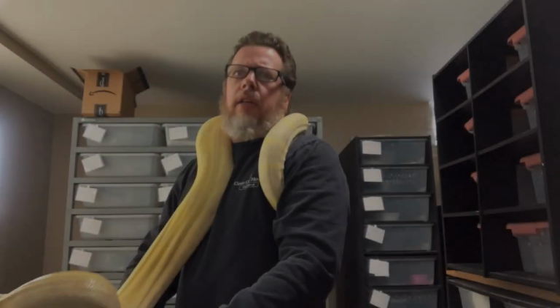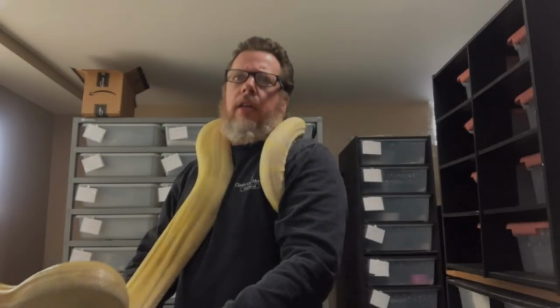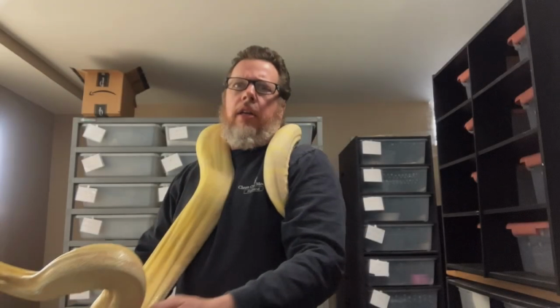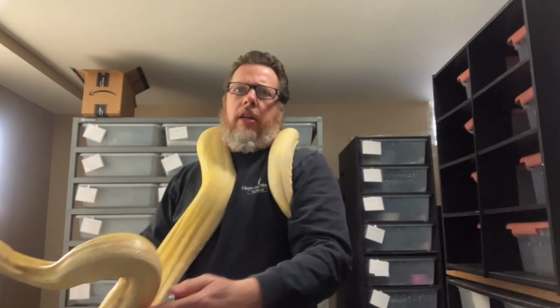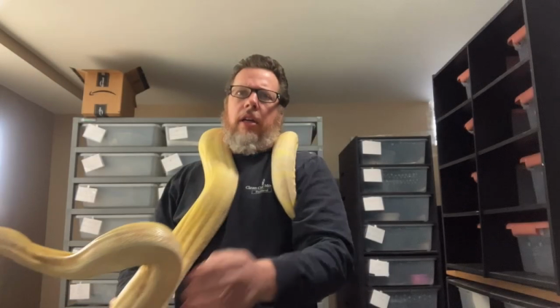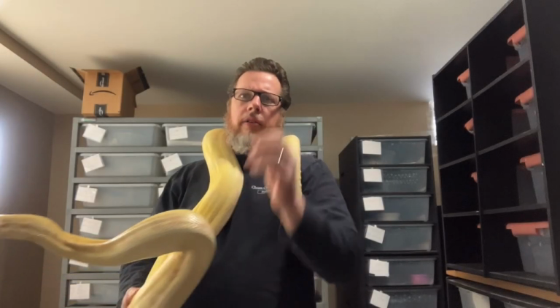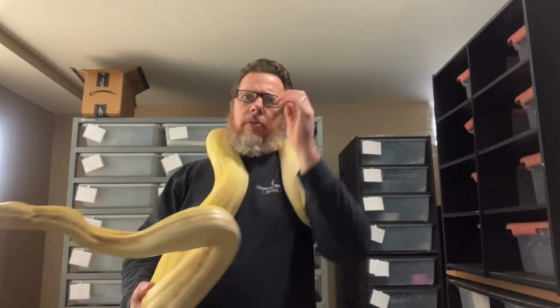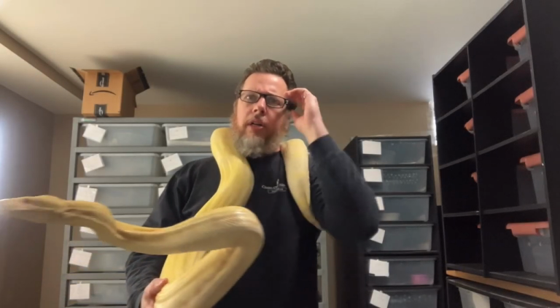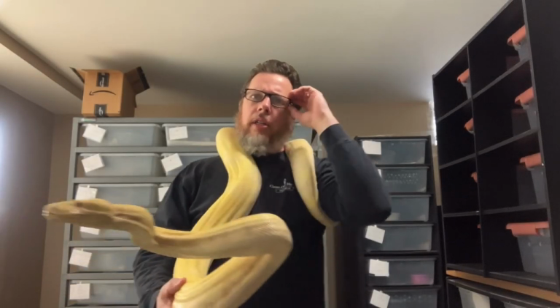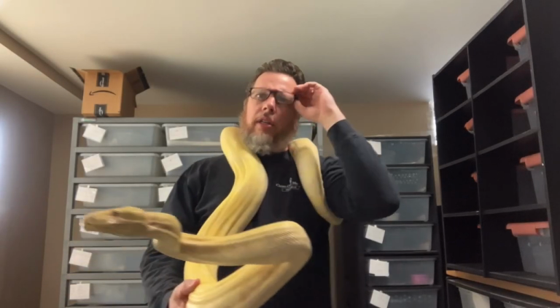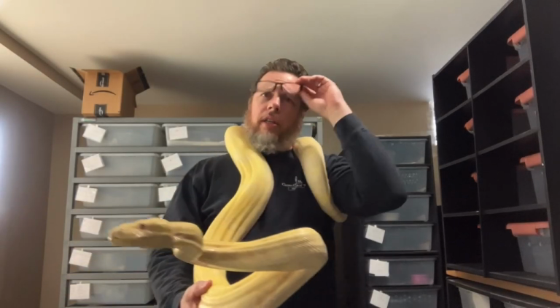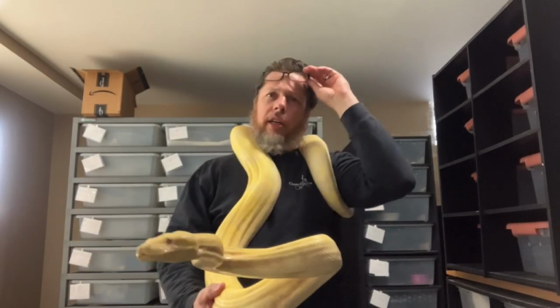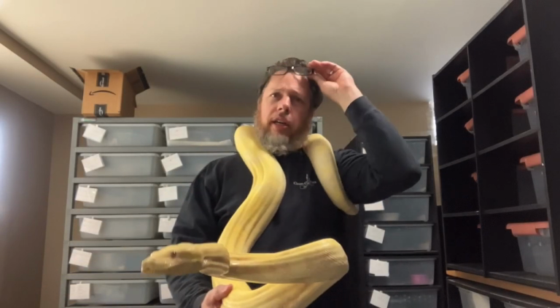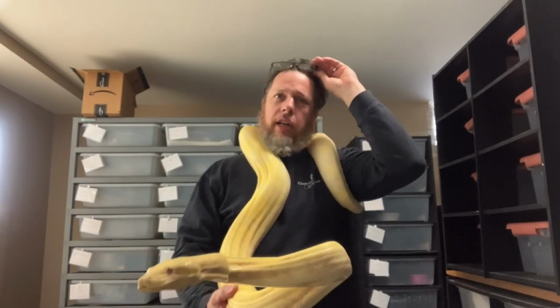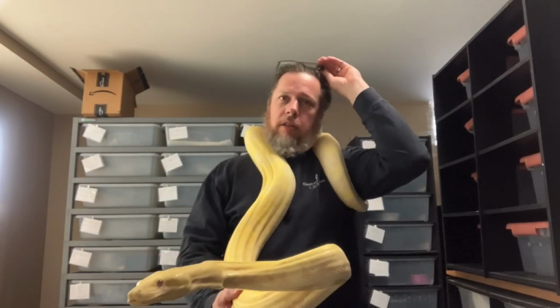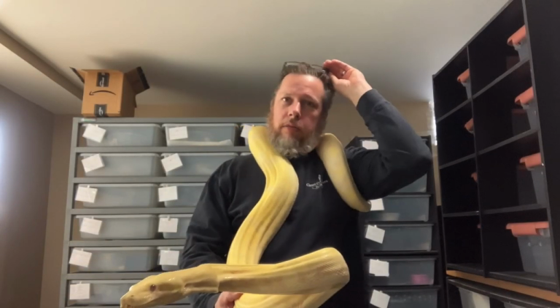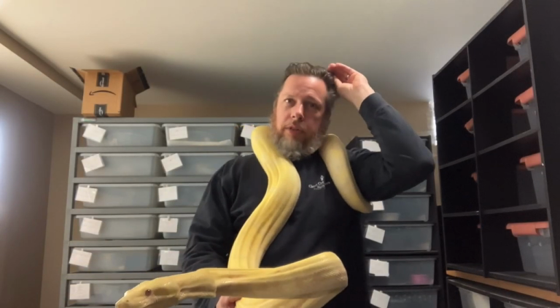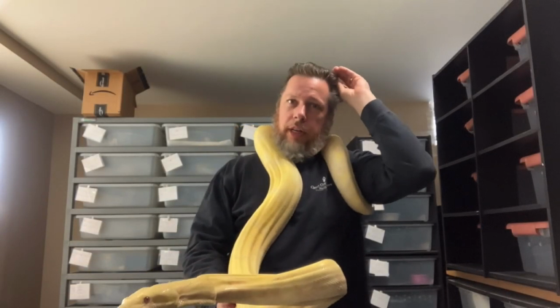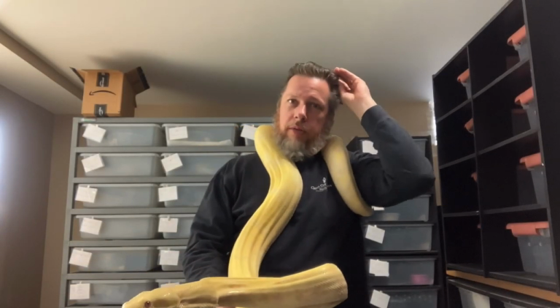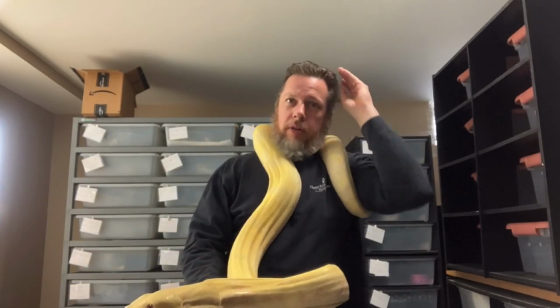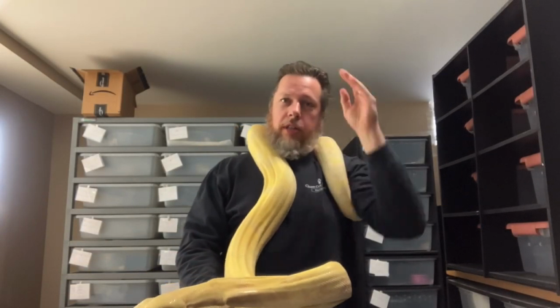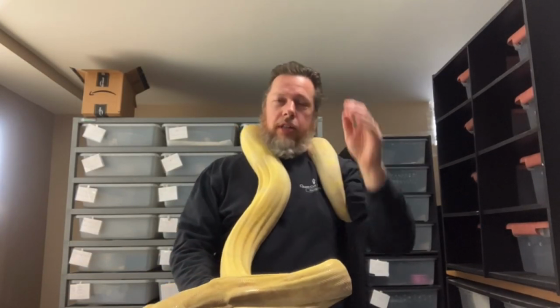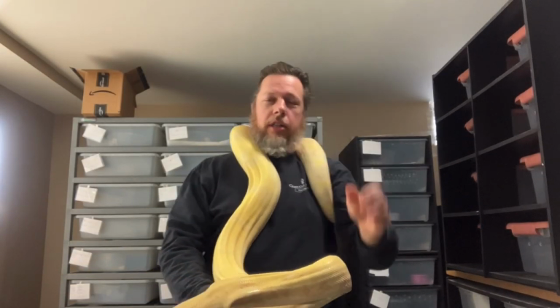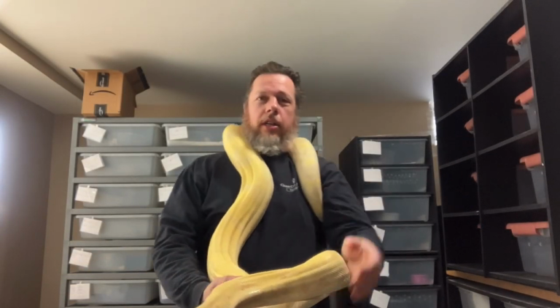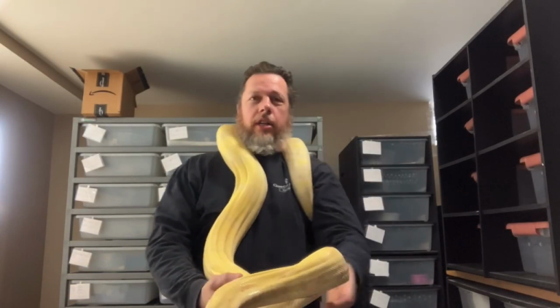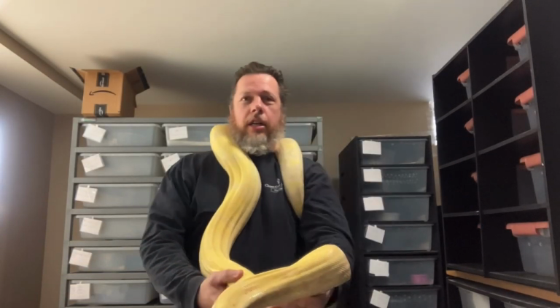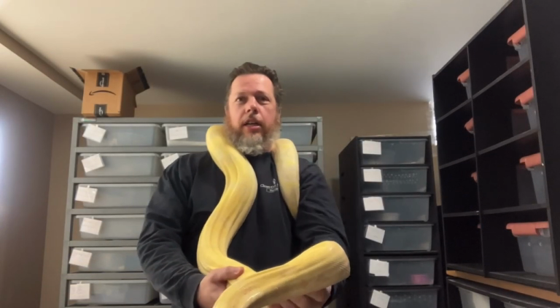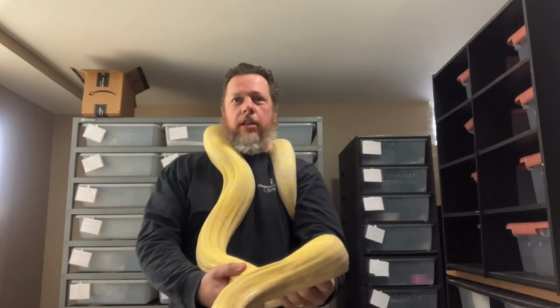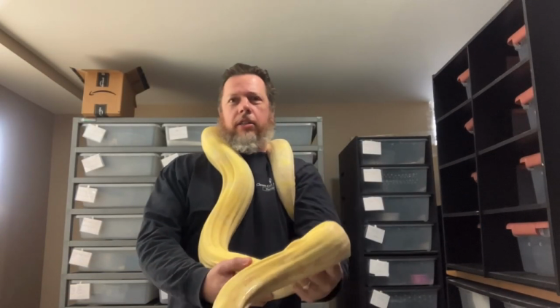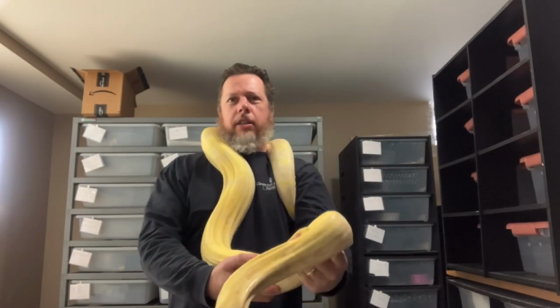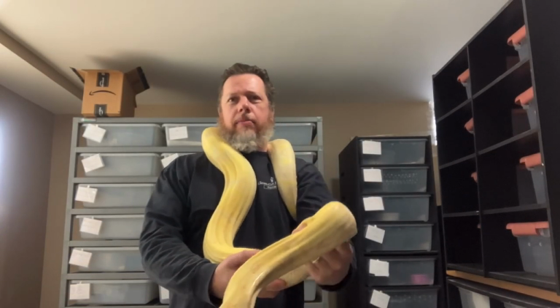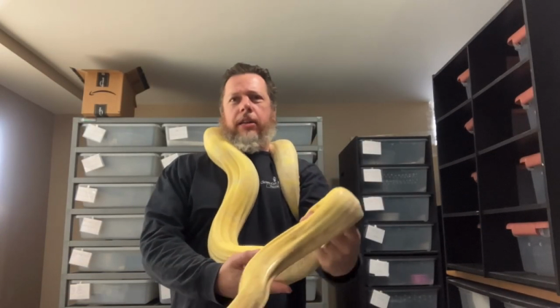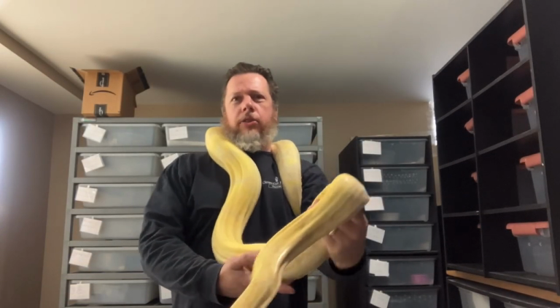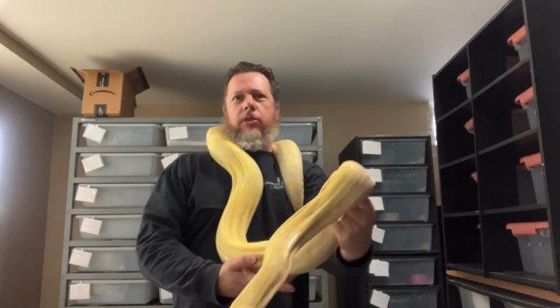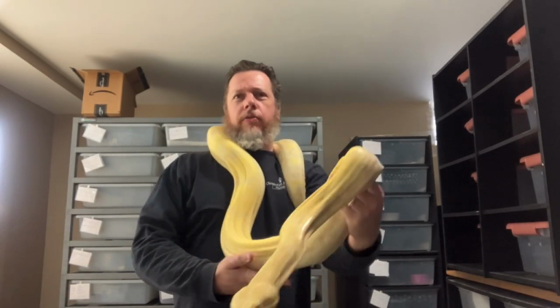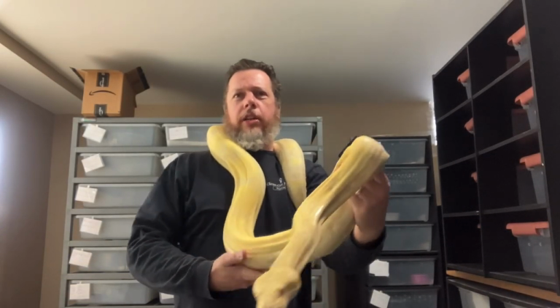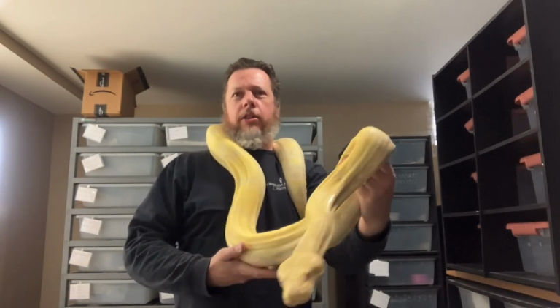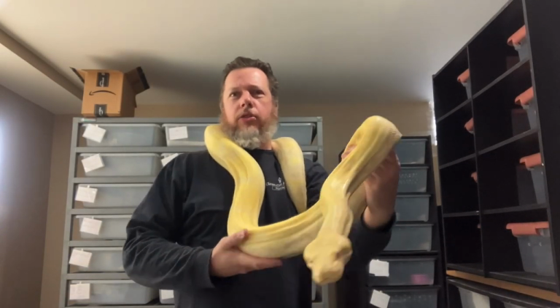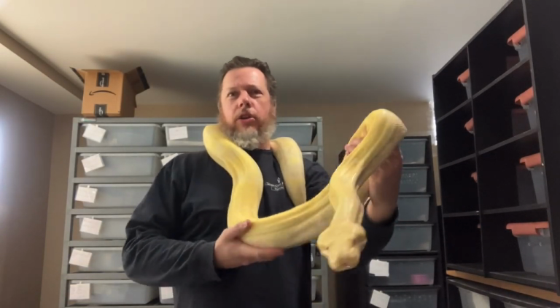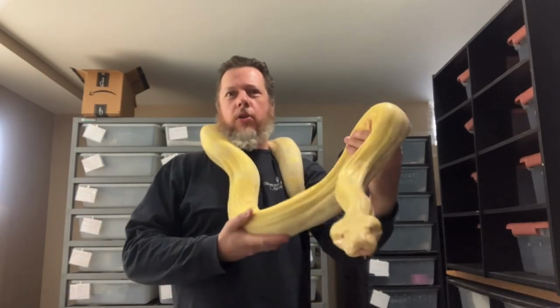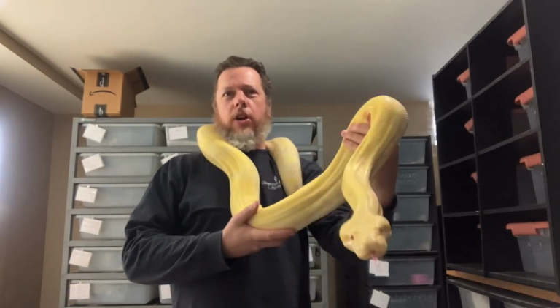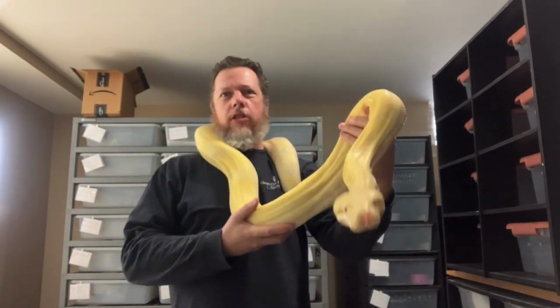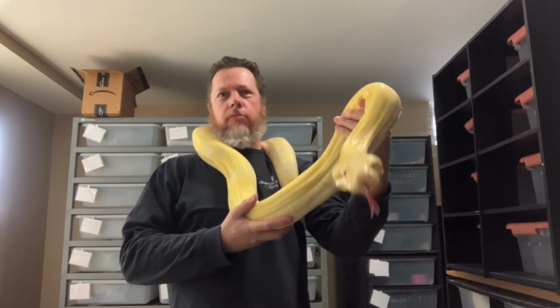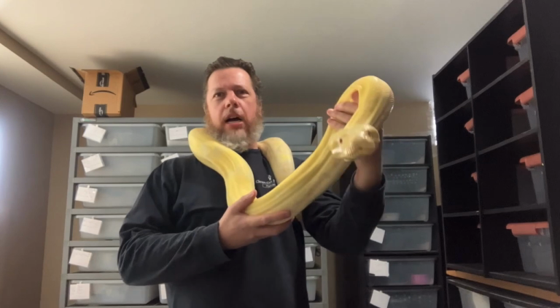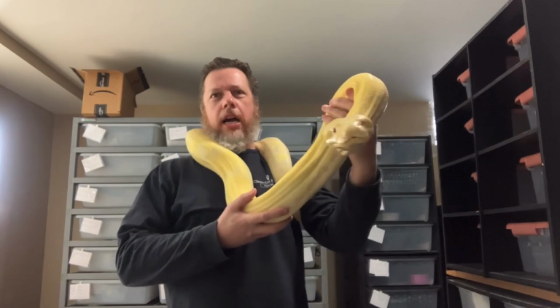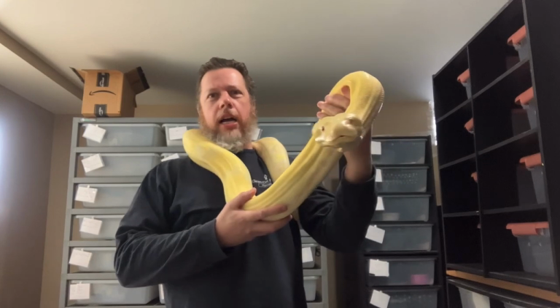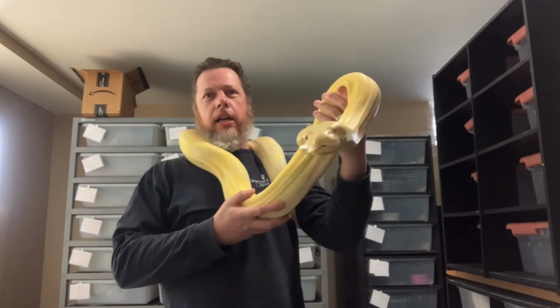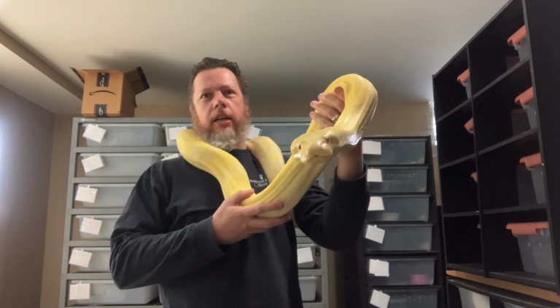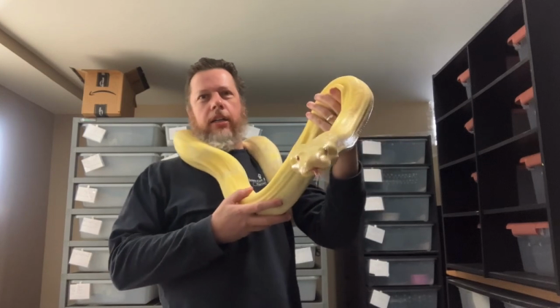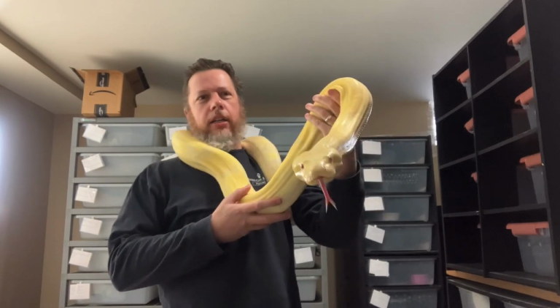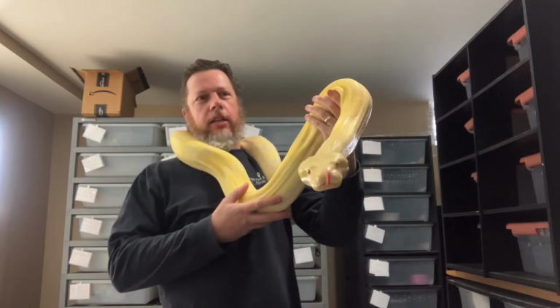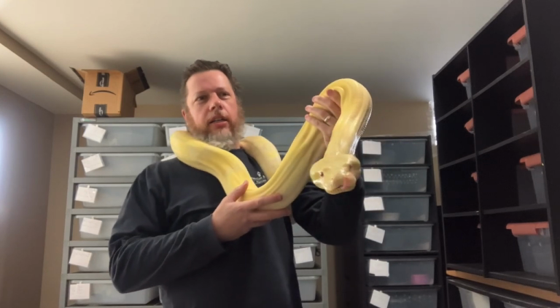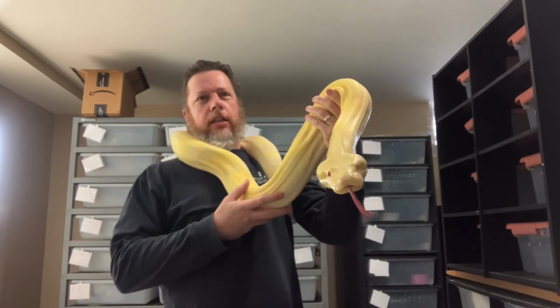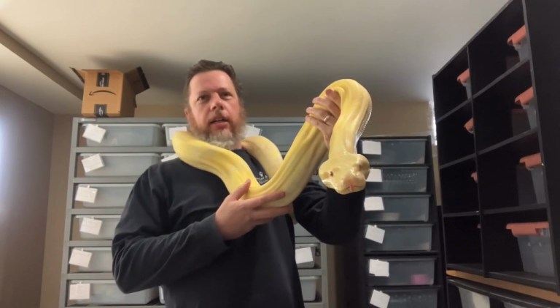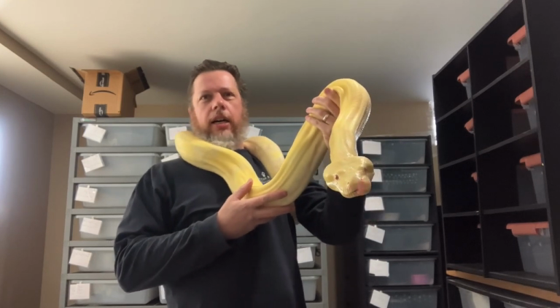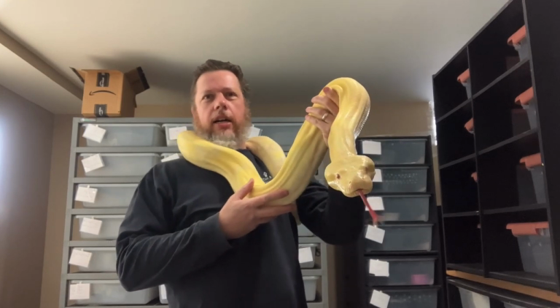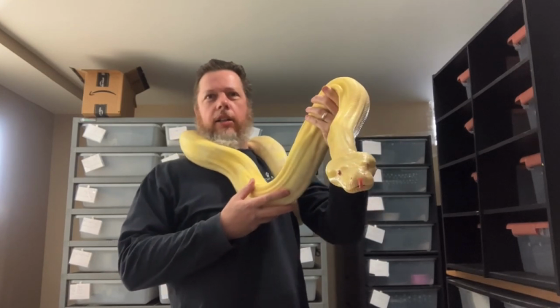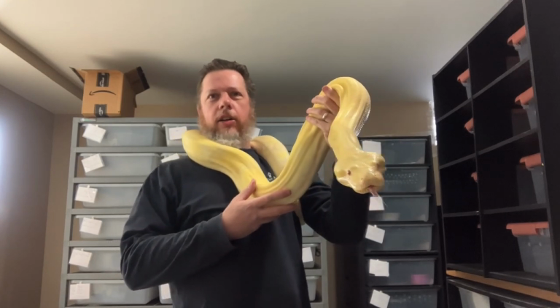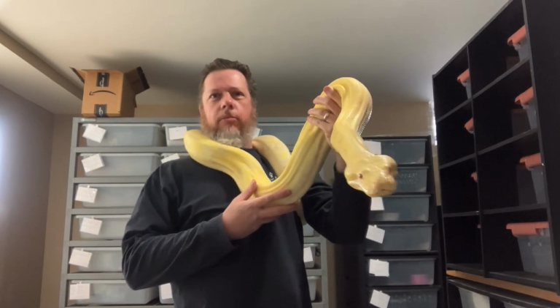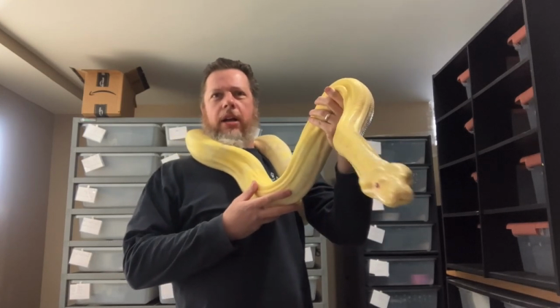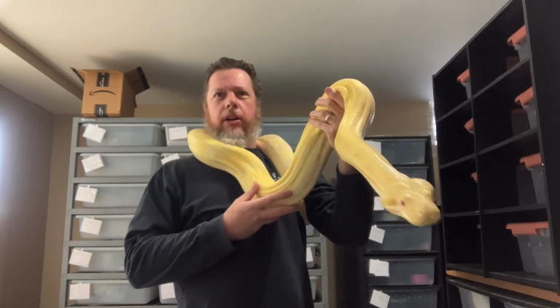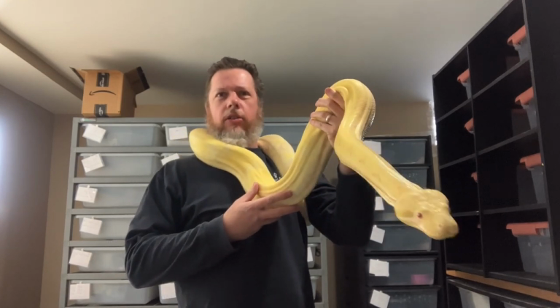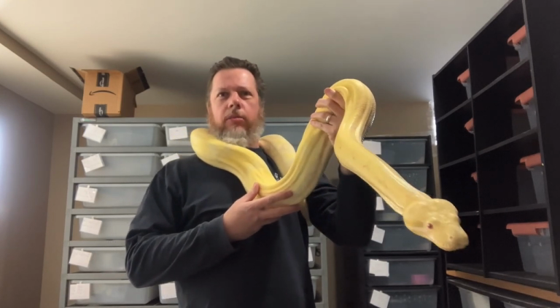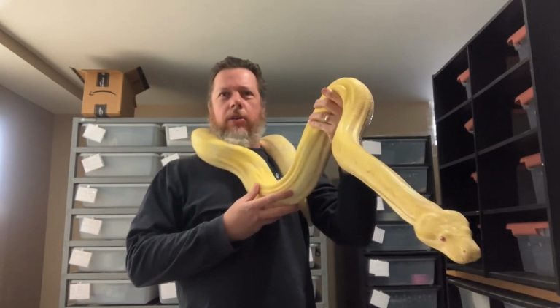Hey everyone, Andrew from Snakeworks. I want to make a short video showing off my Ca'al Albano boa.